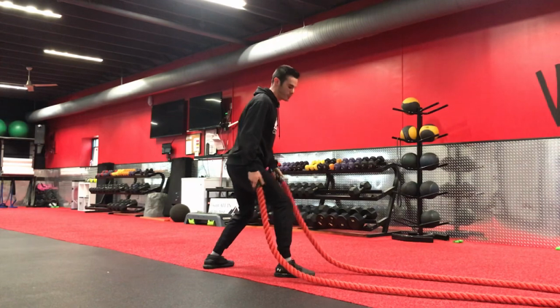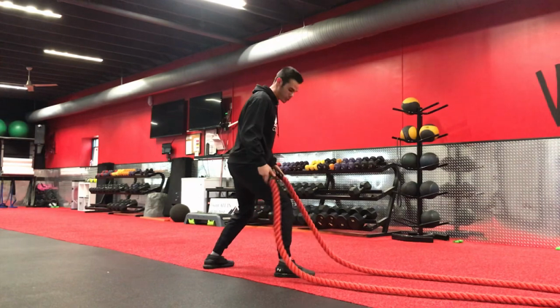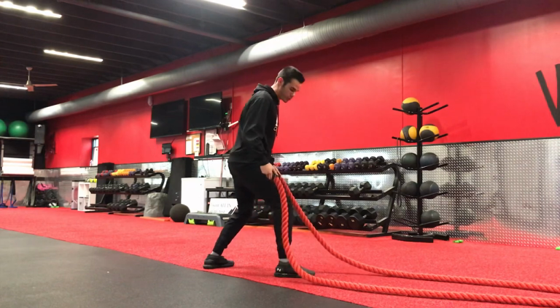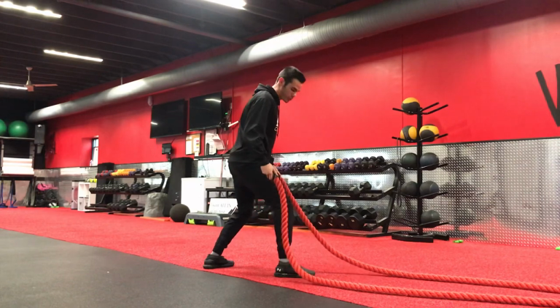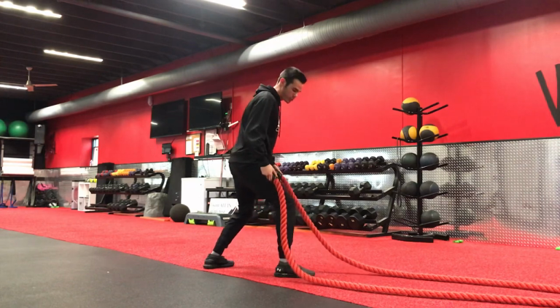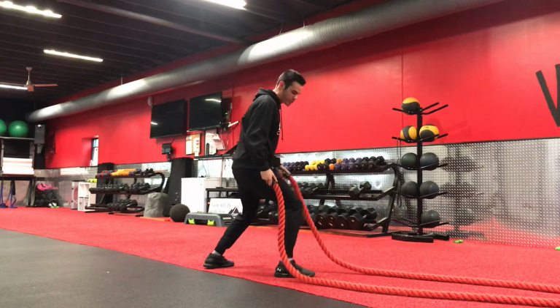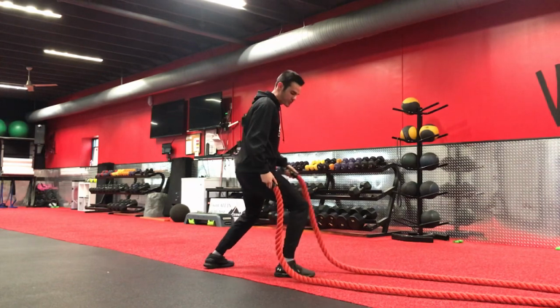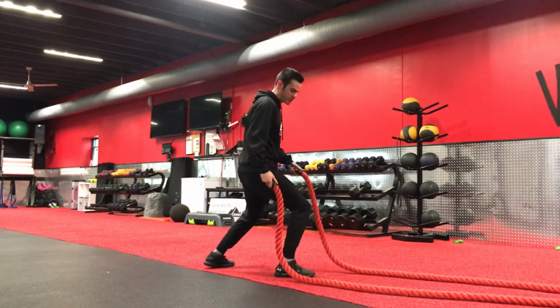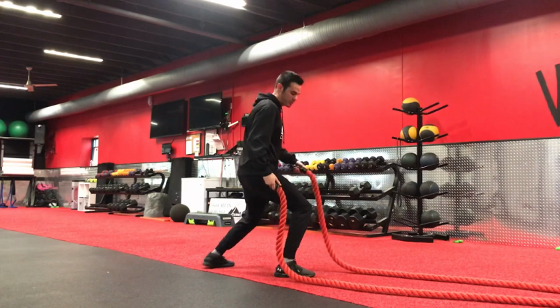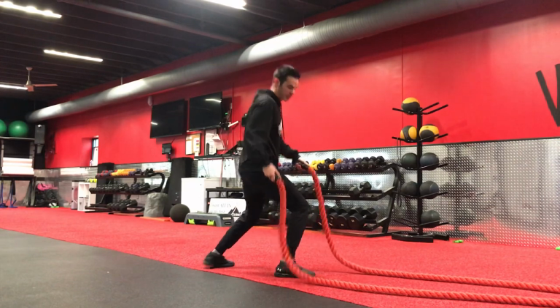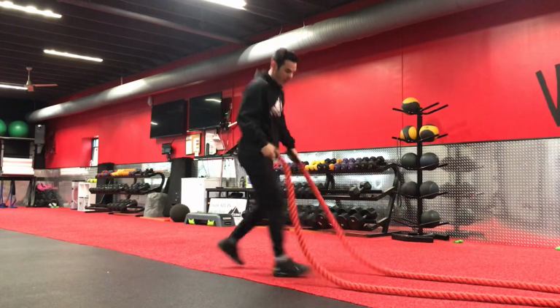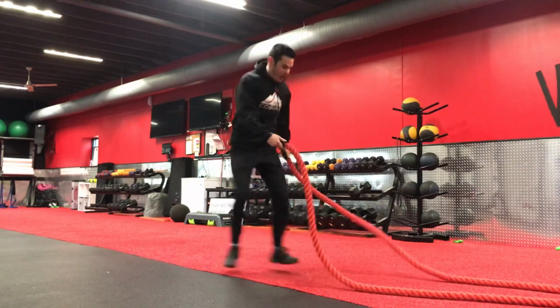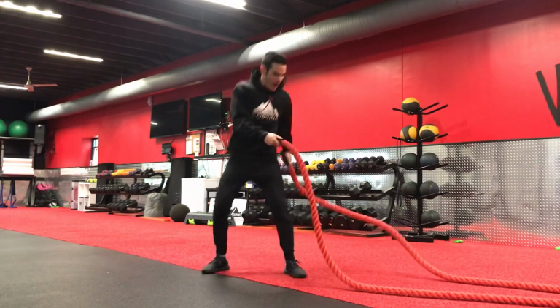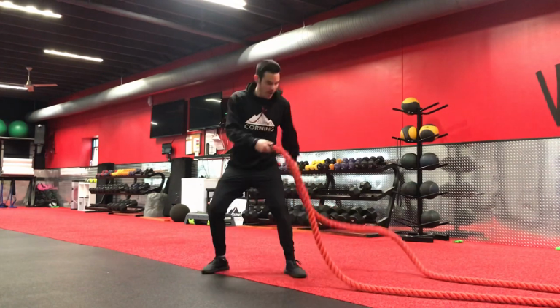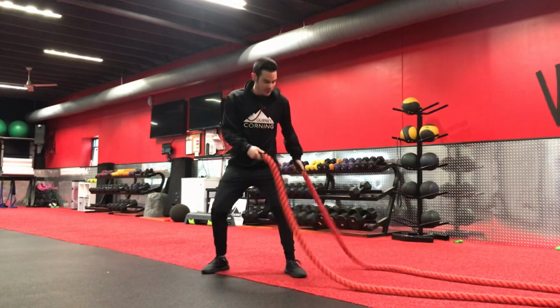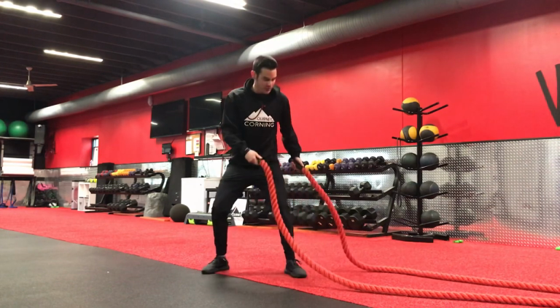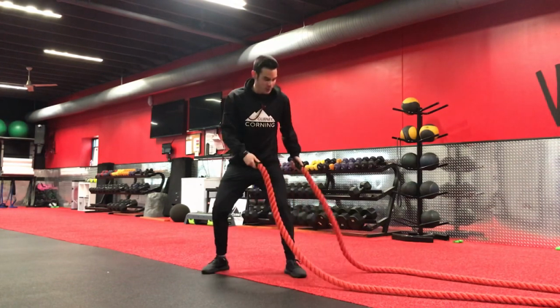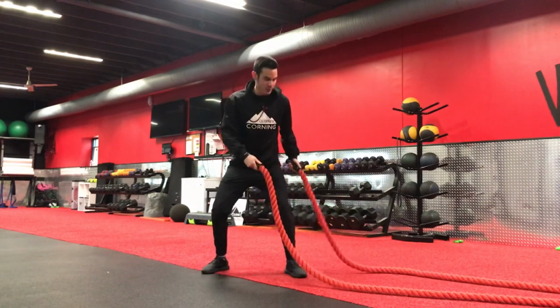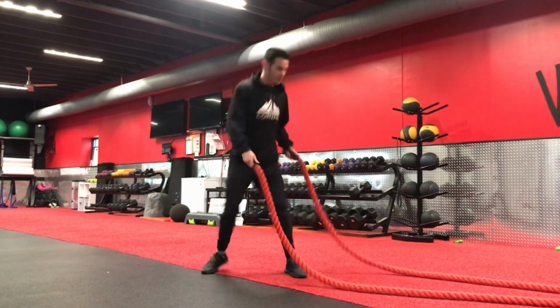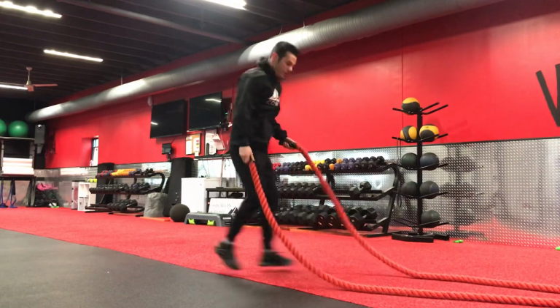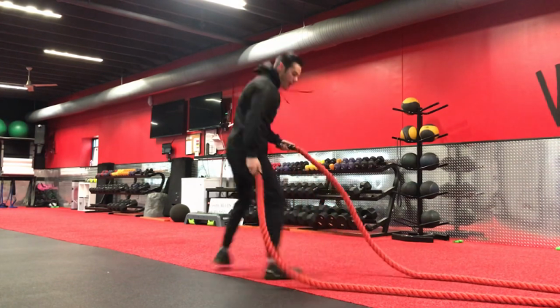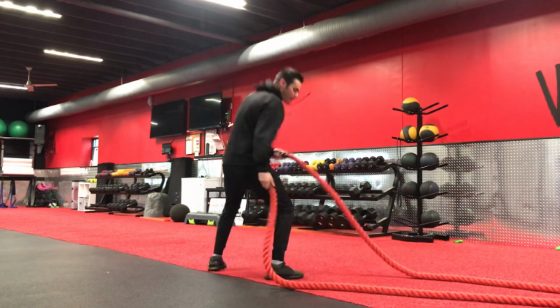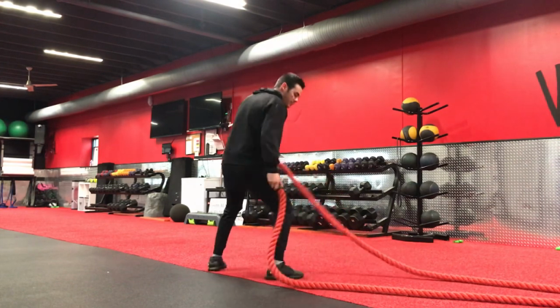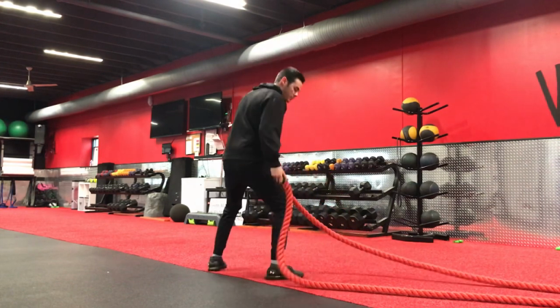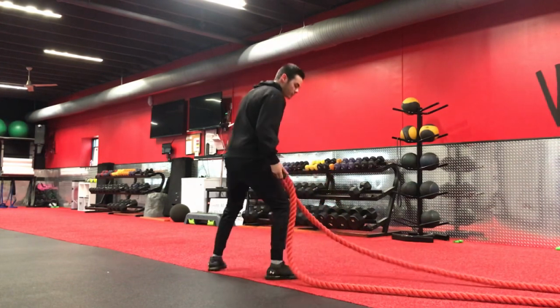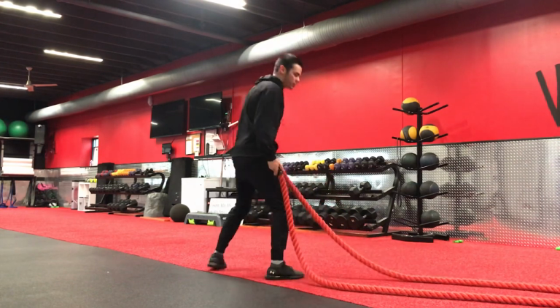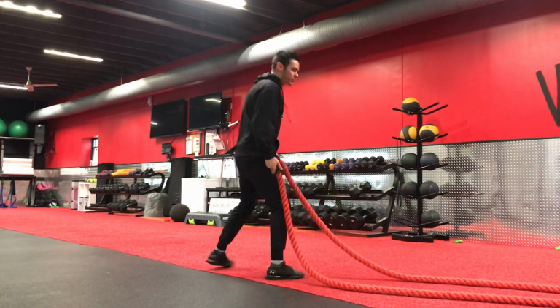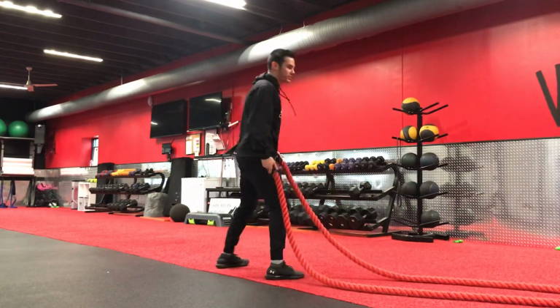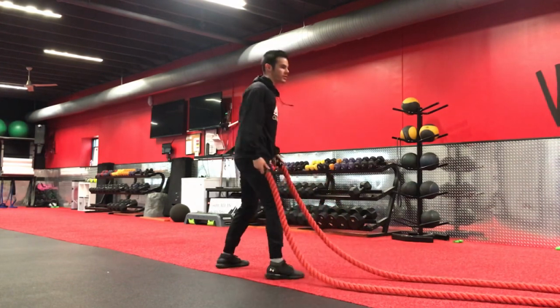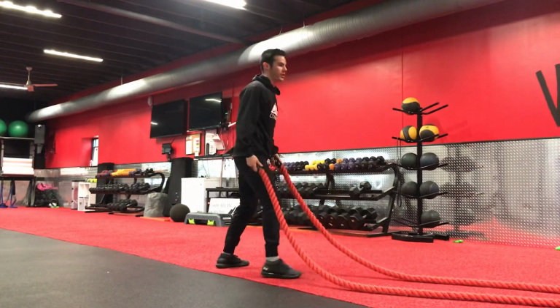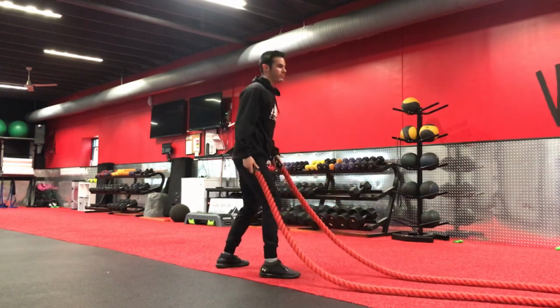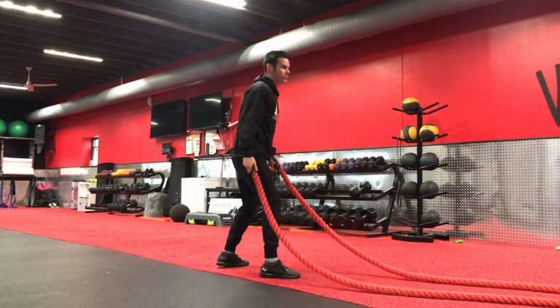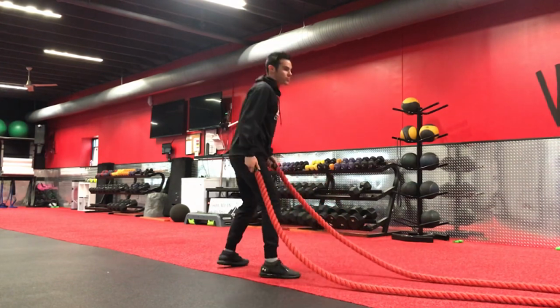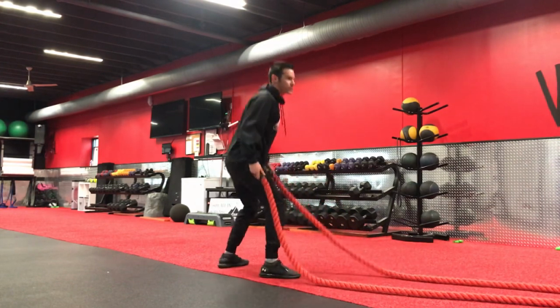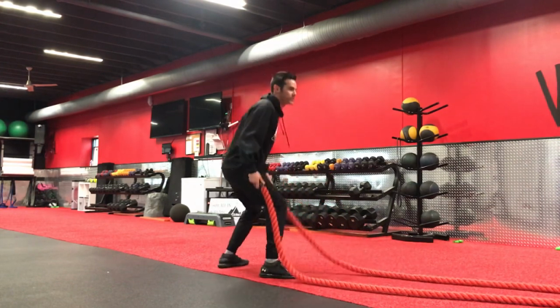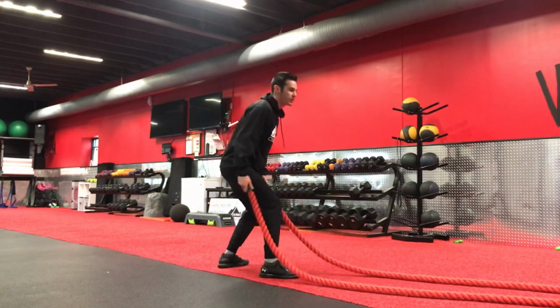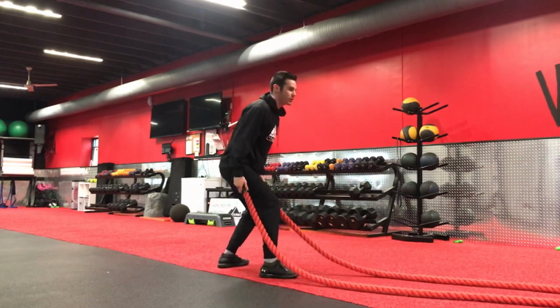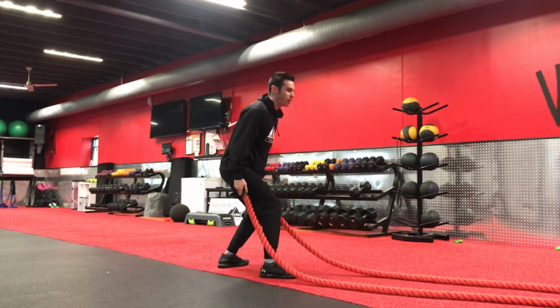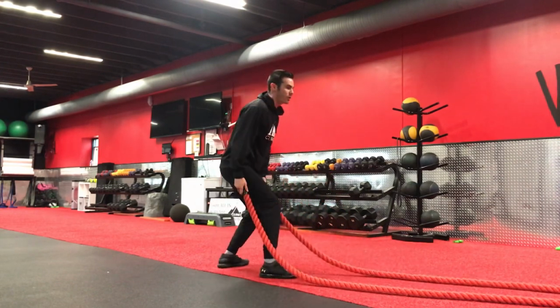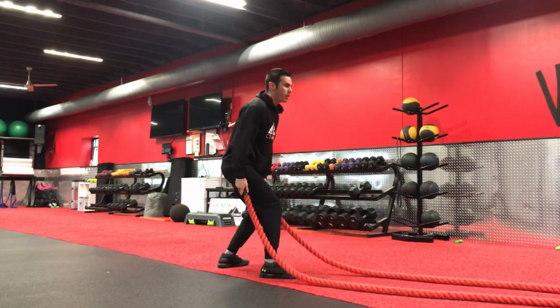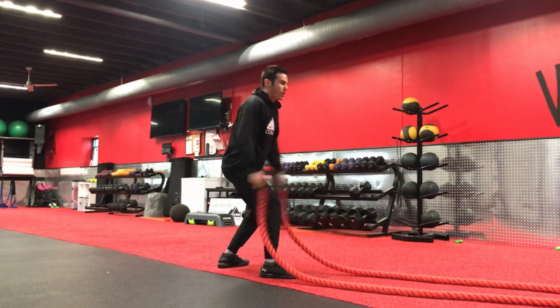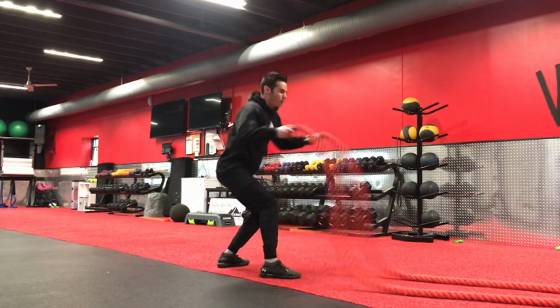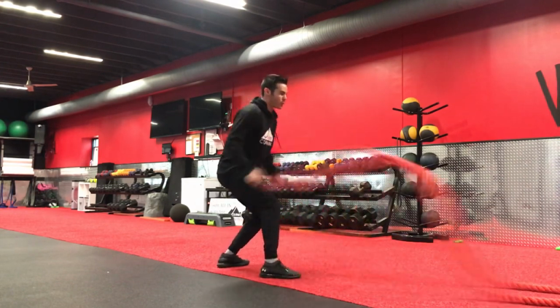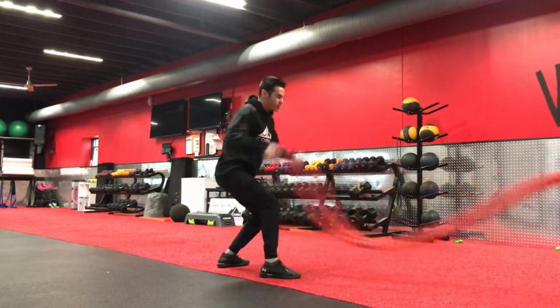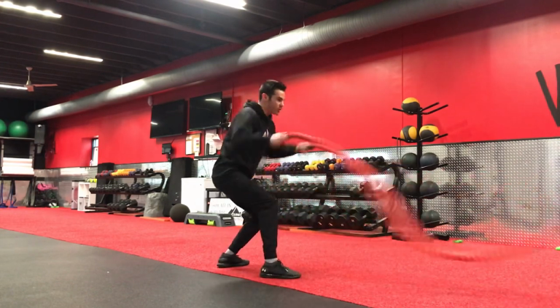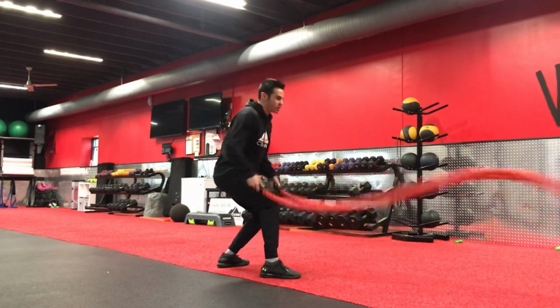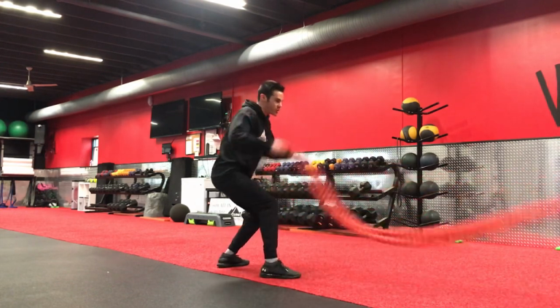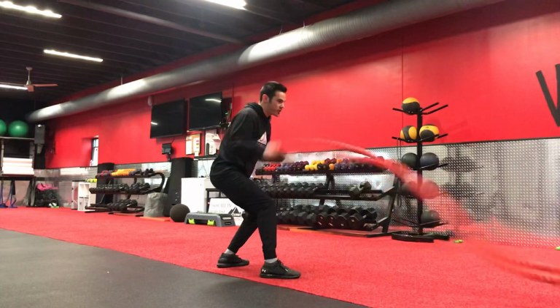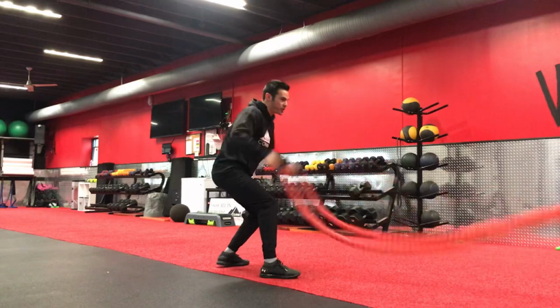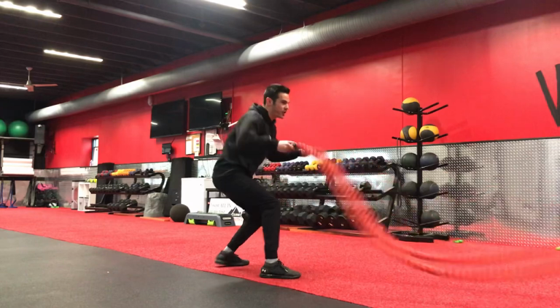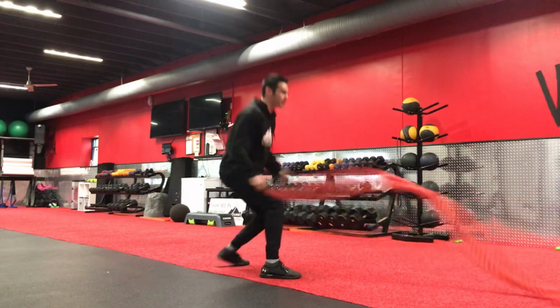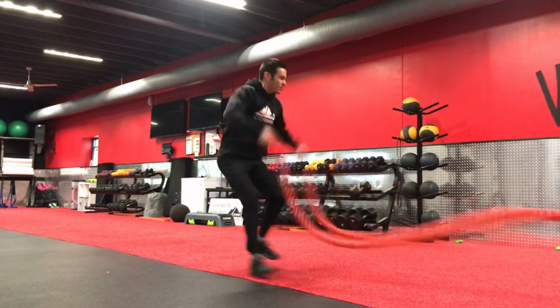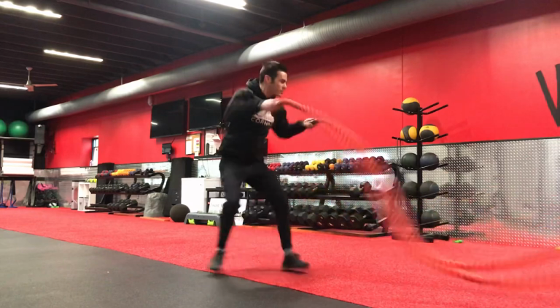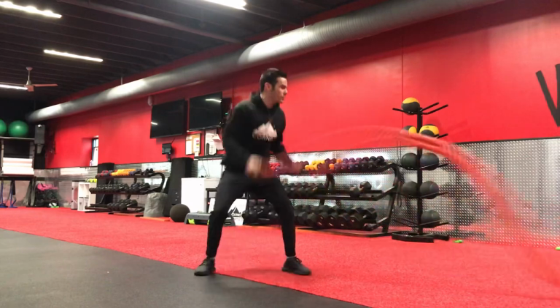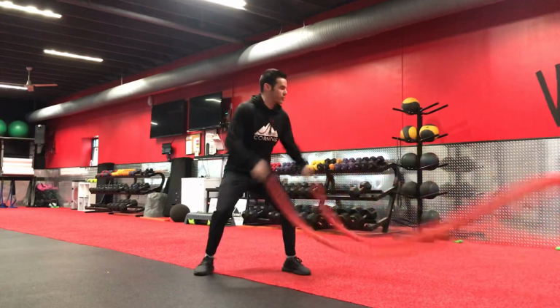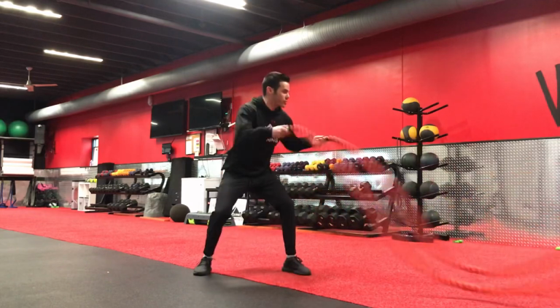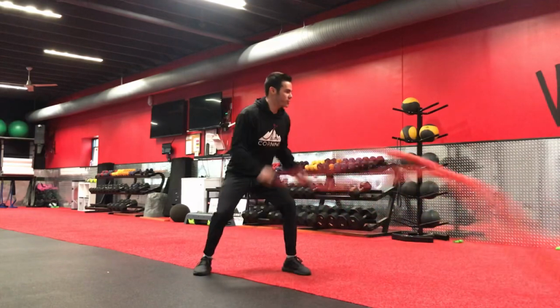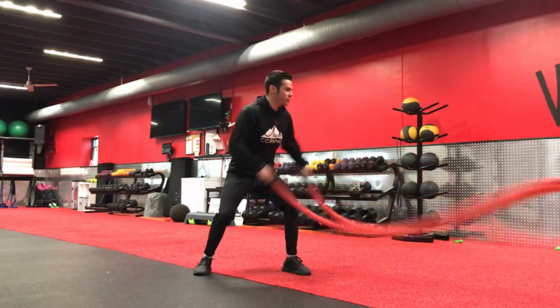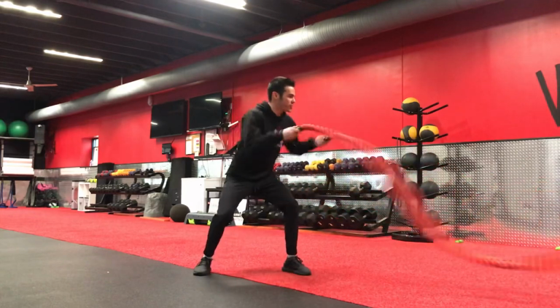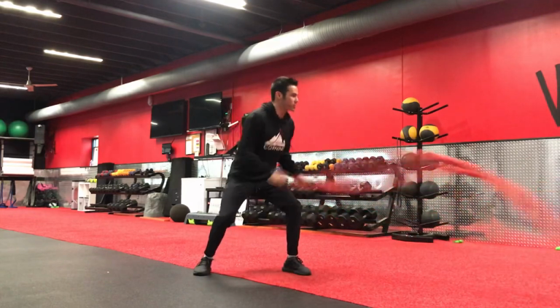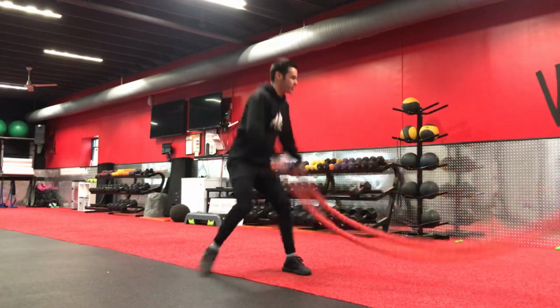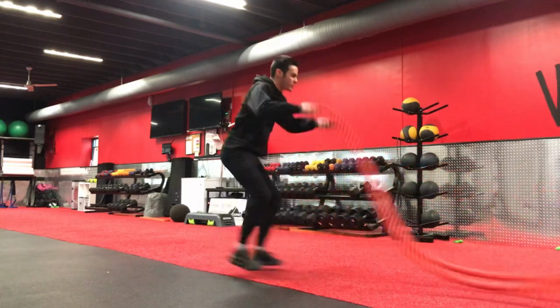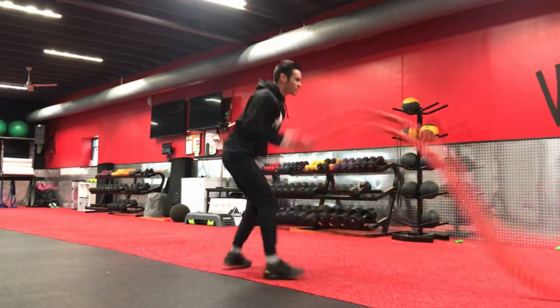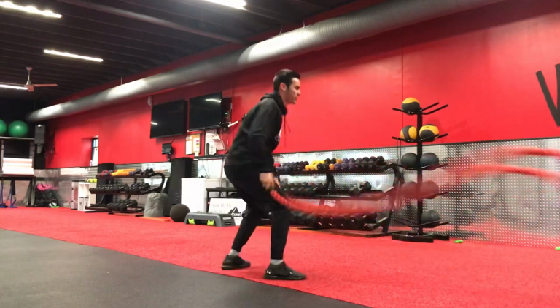What you're going to do is simply hop and switch, hop and switch each time. So we're staying low — shake, shake, shake, switch, shake, shake, shake, switch.